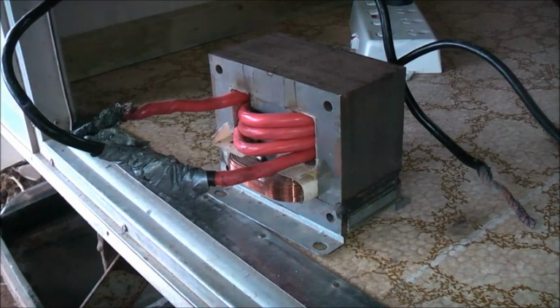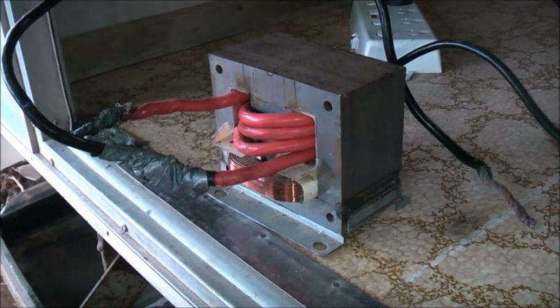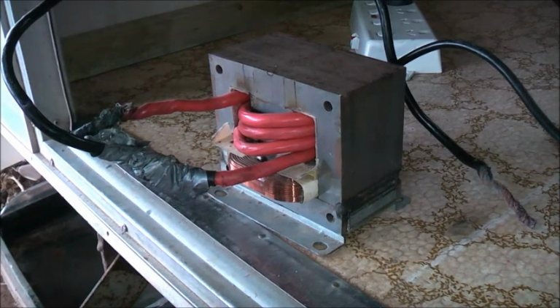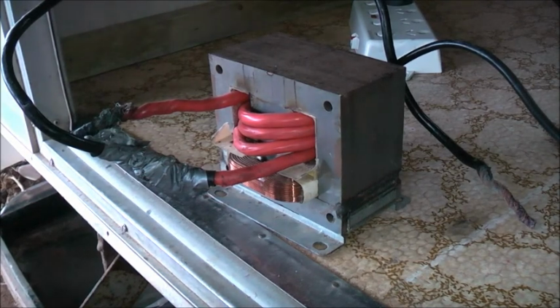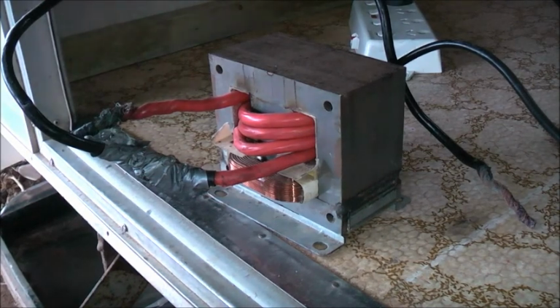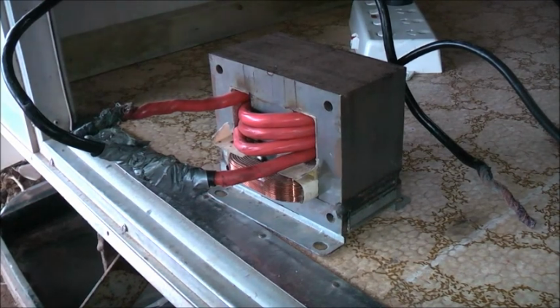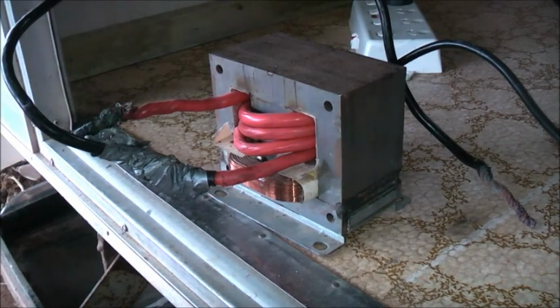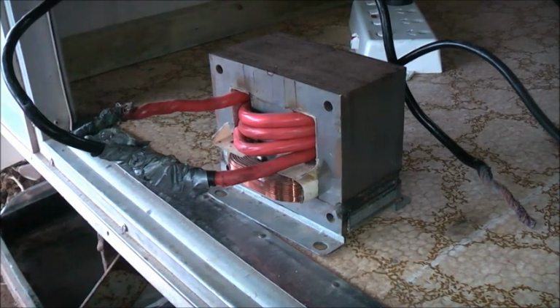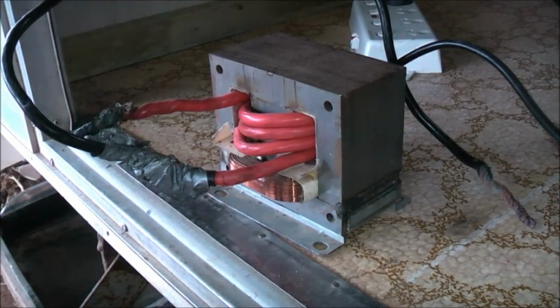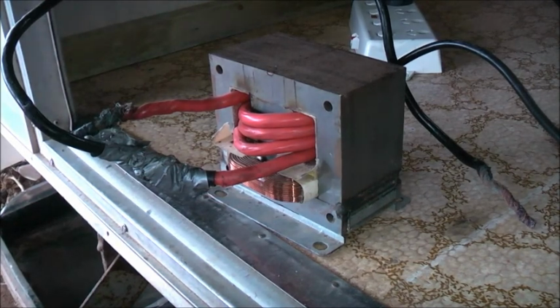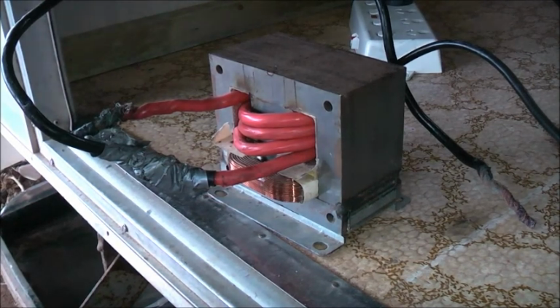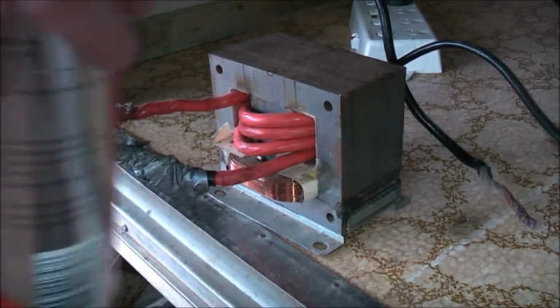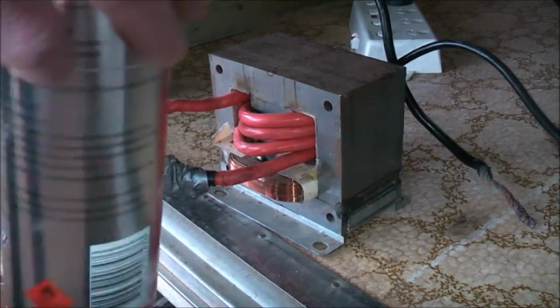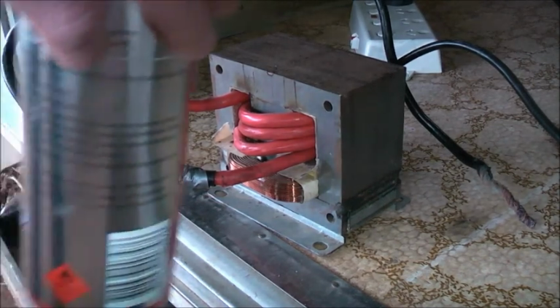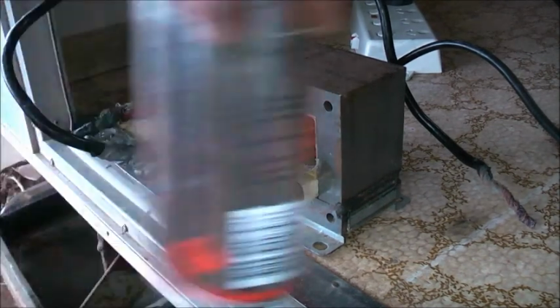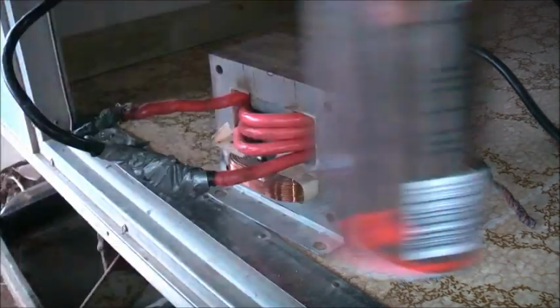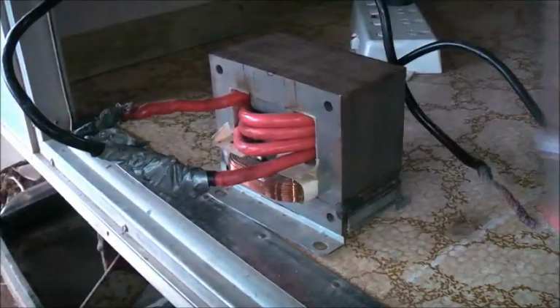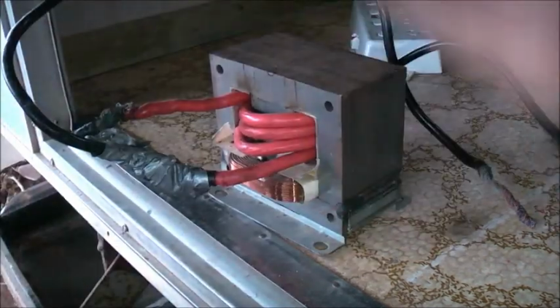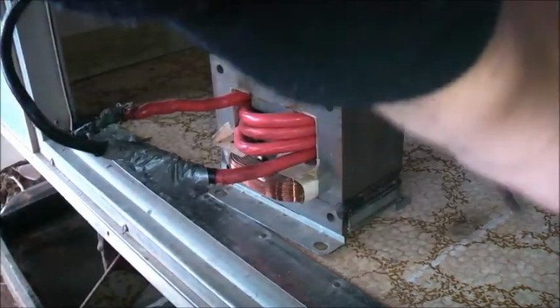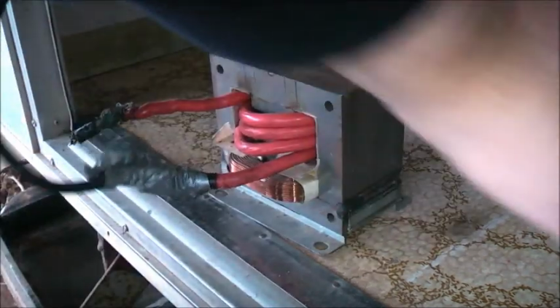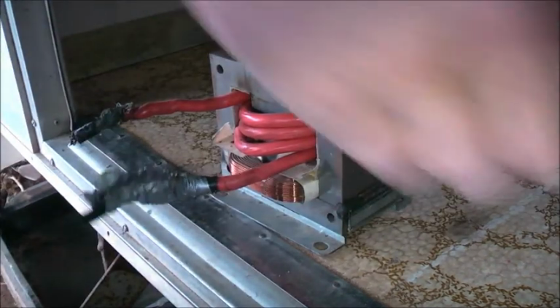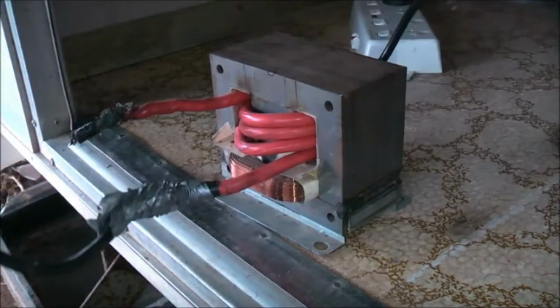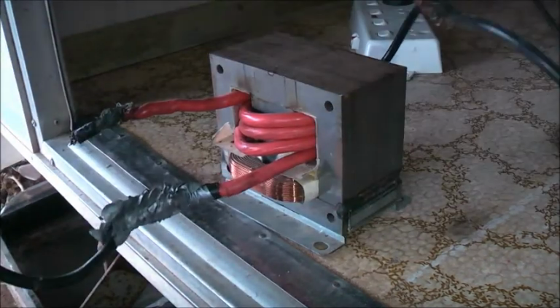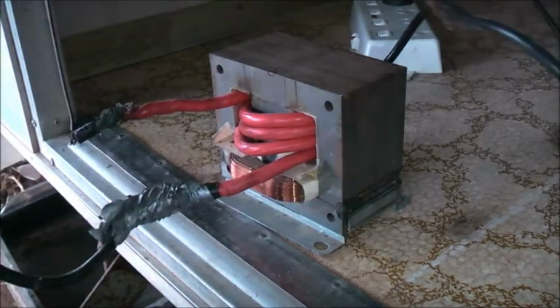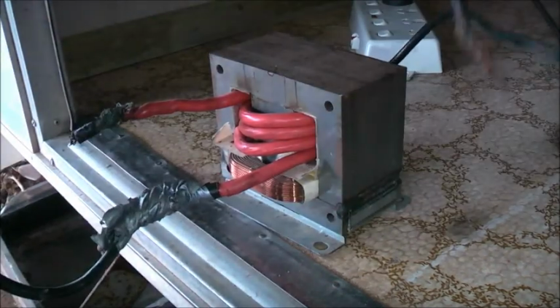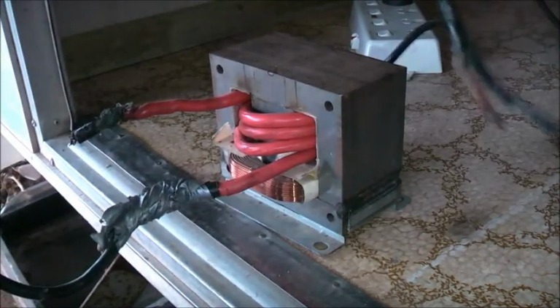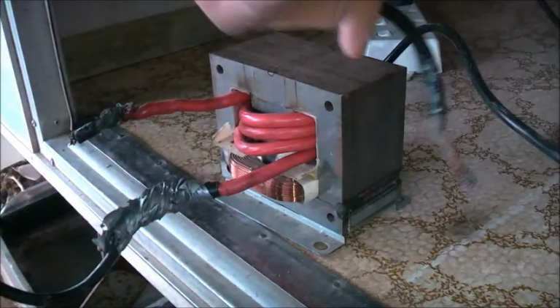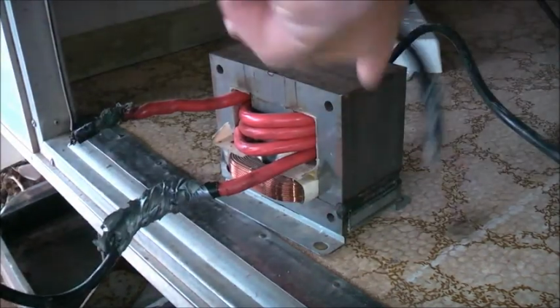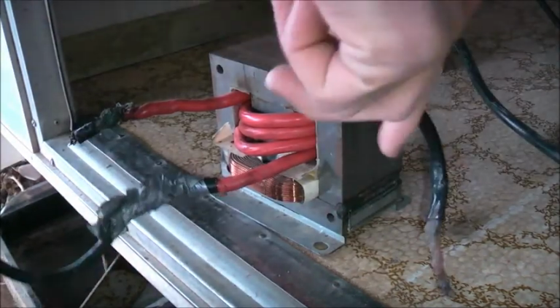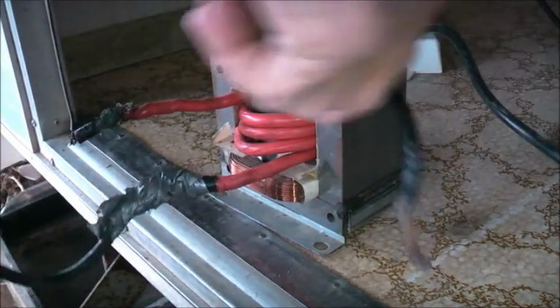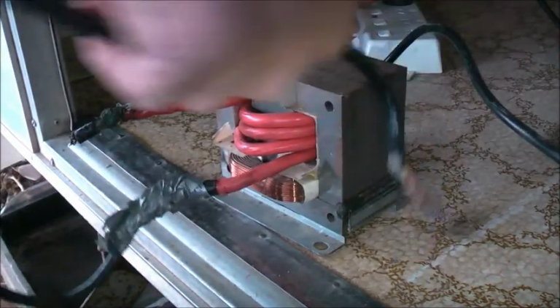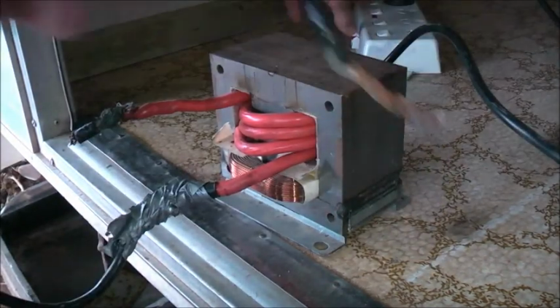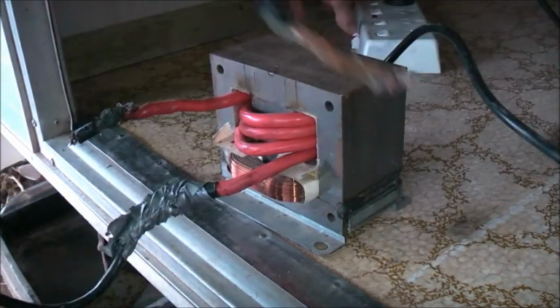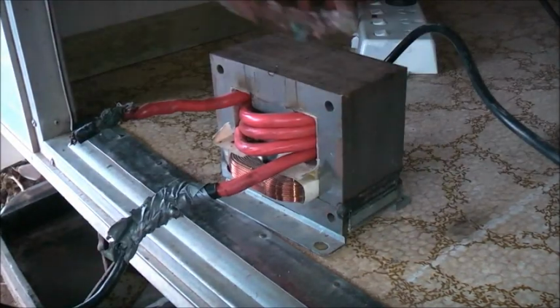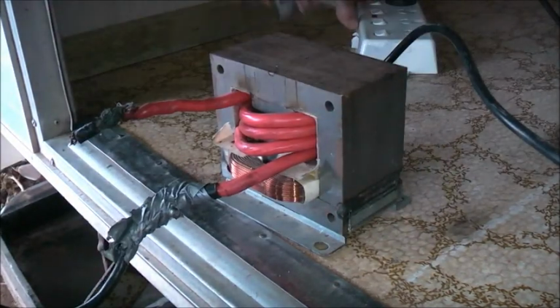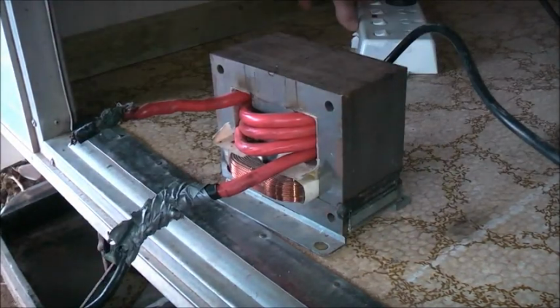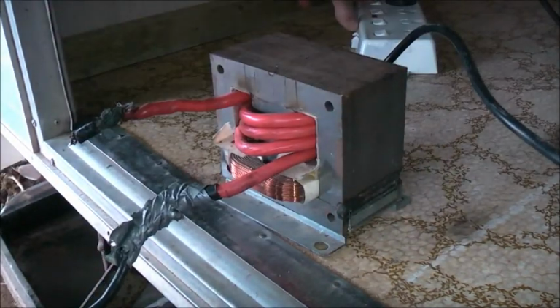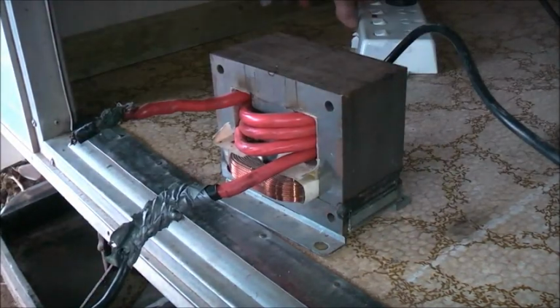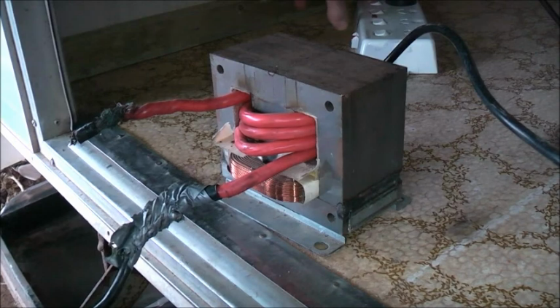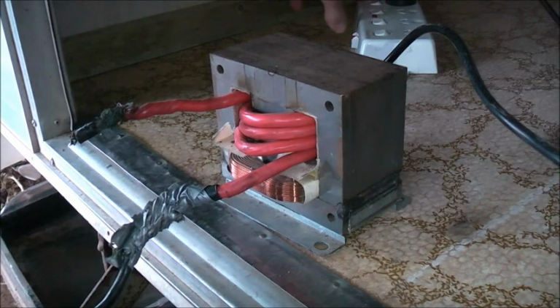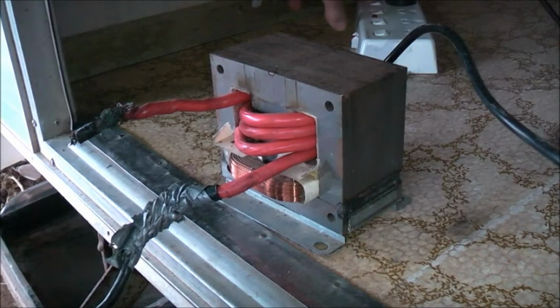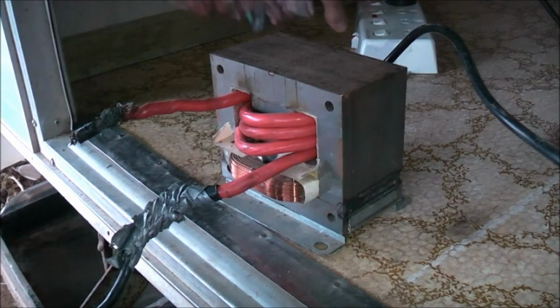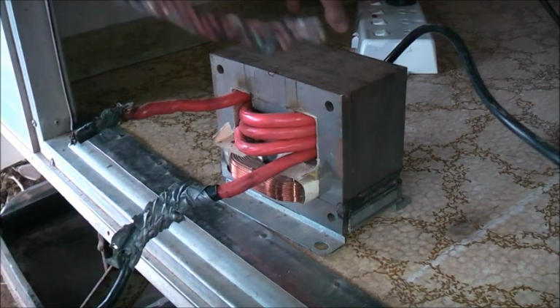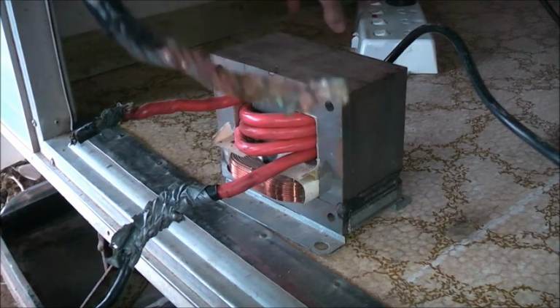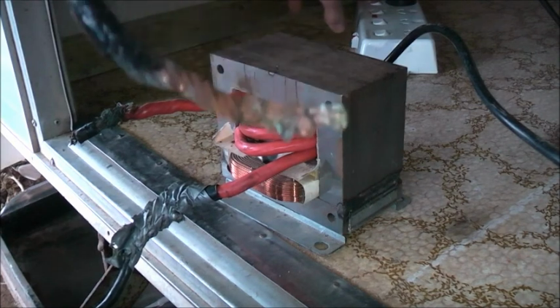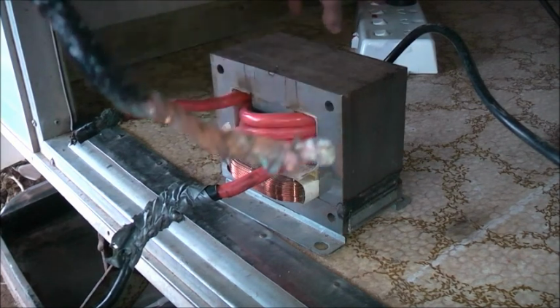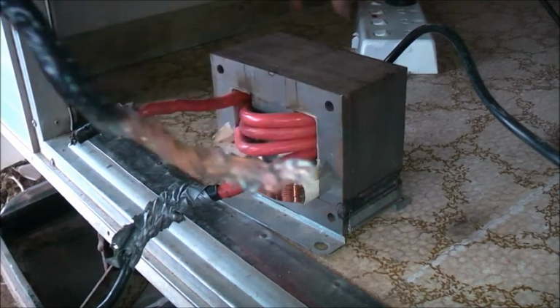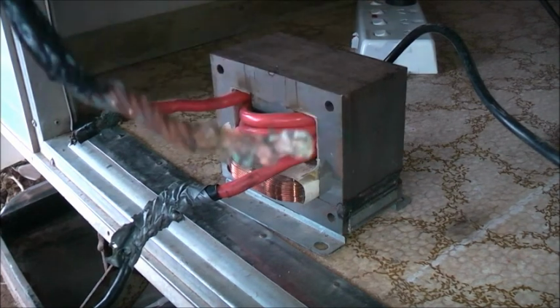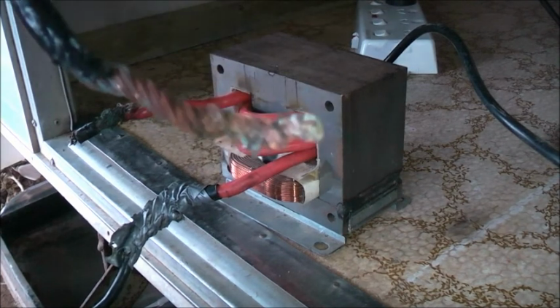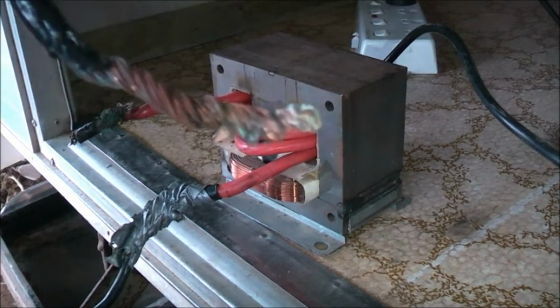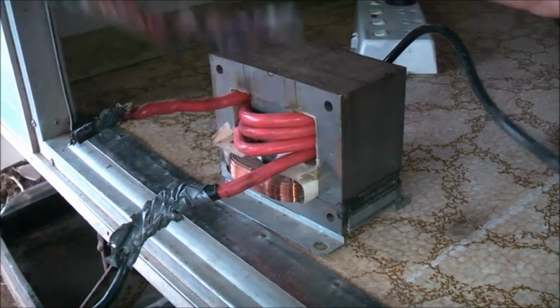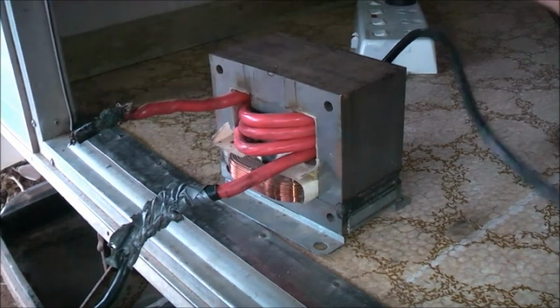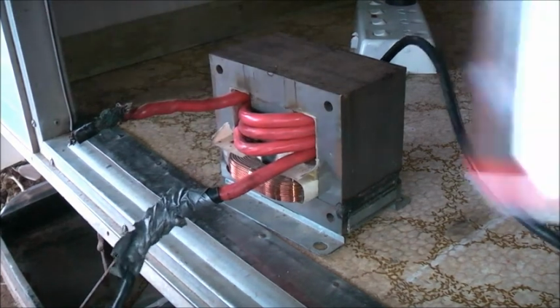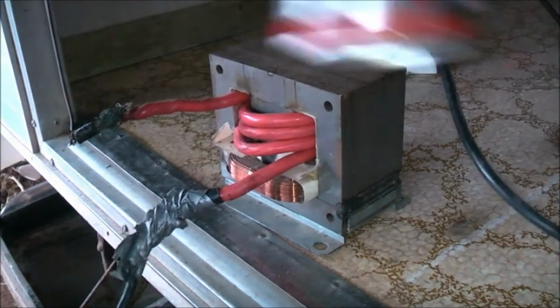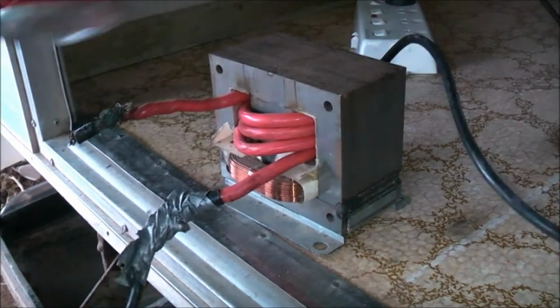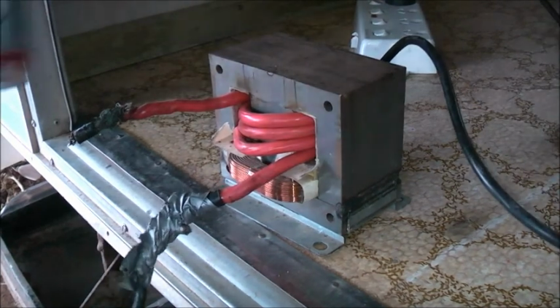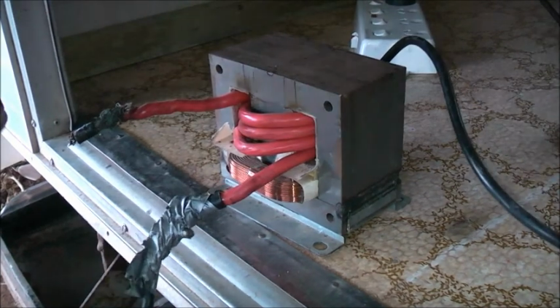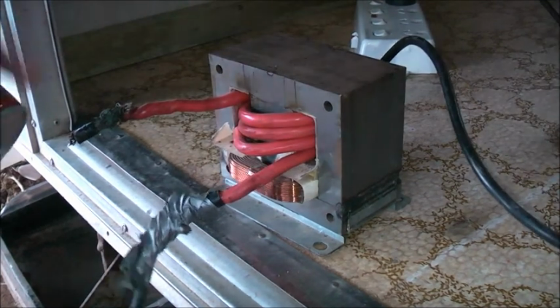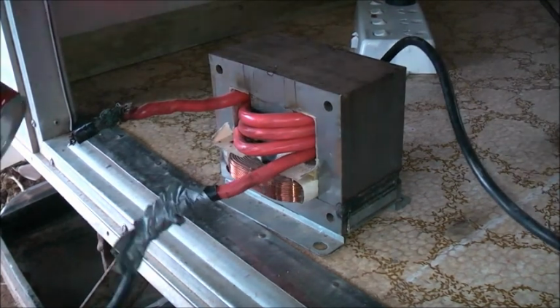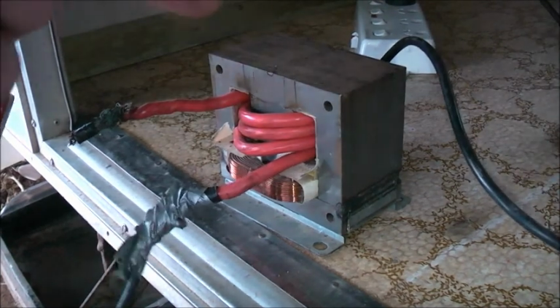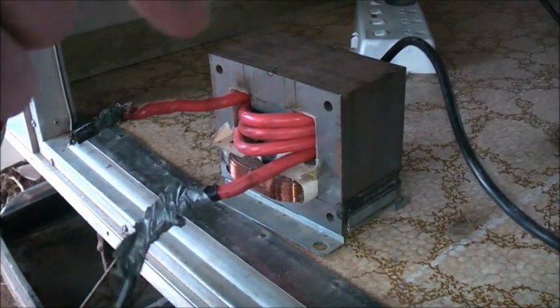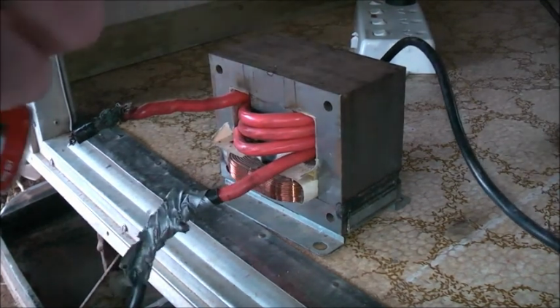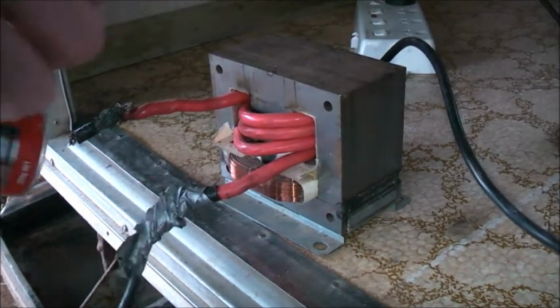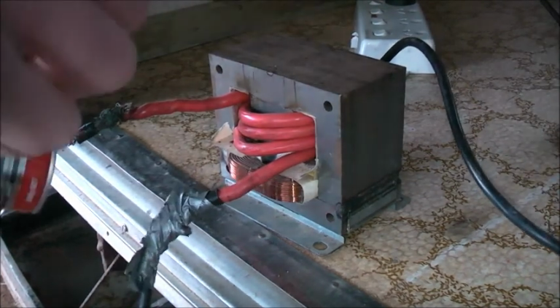Let's have some fun. I haven't played with this thing in a while anyway, so it's time to get it warmed up. It's pretty cold today.